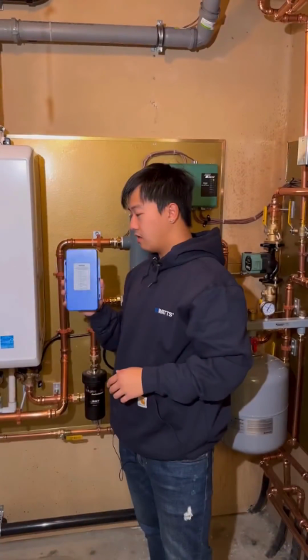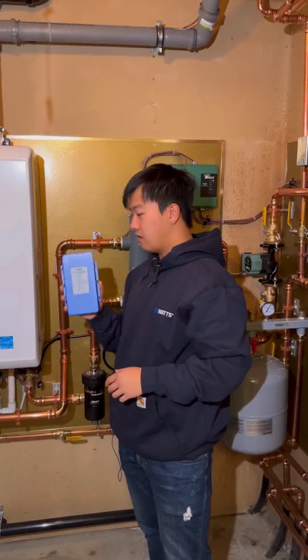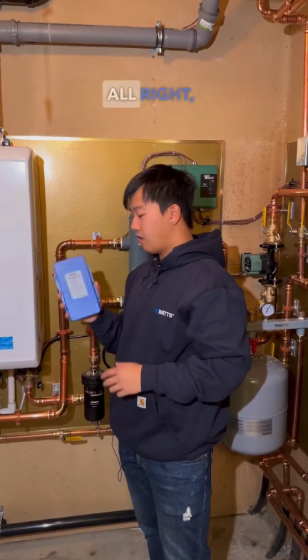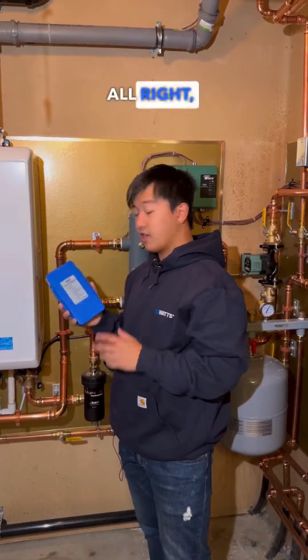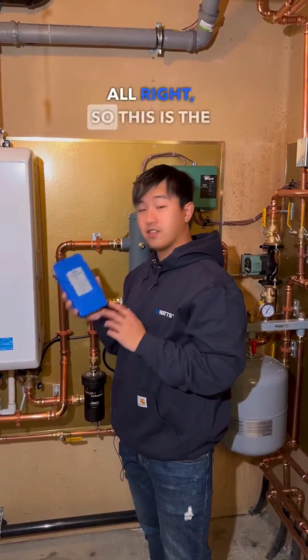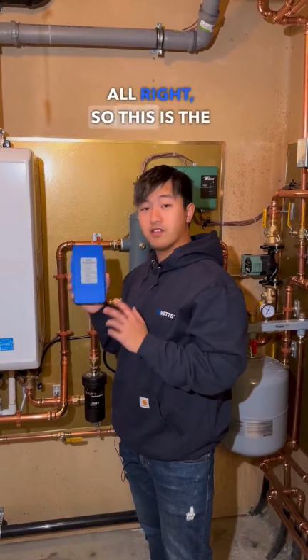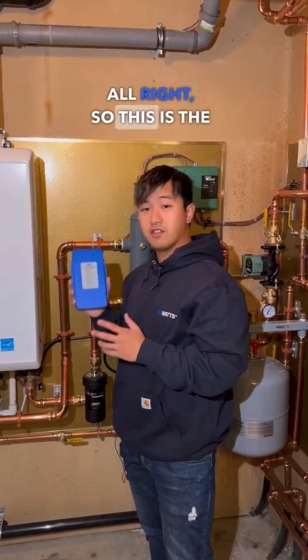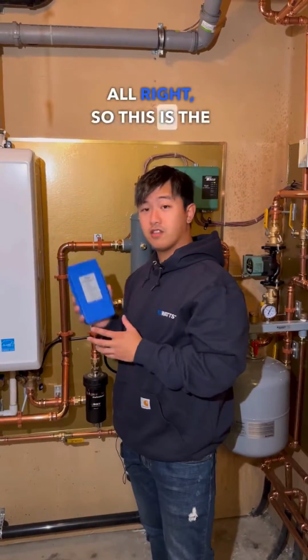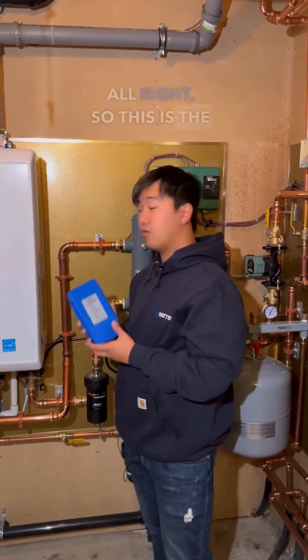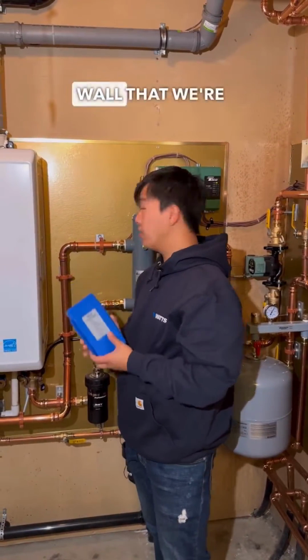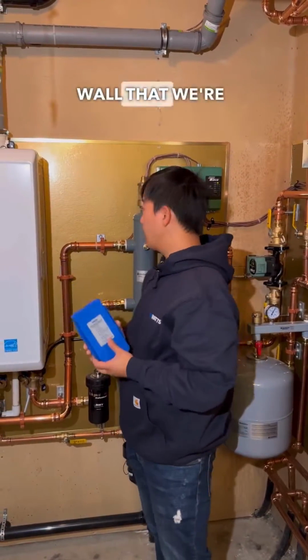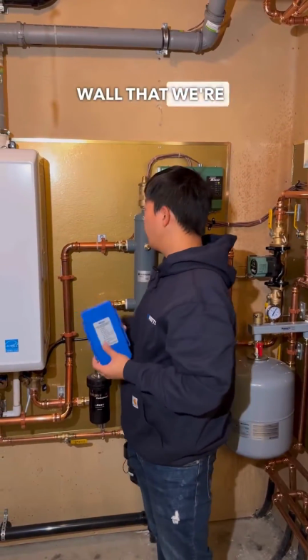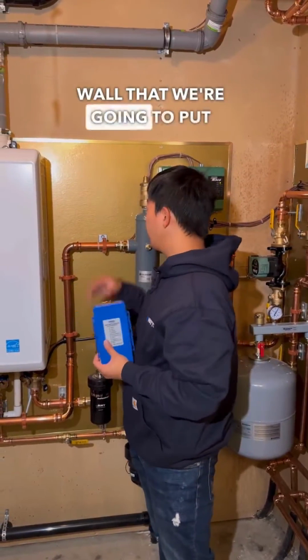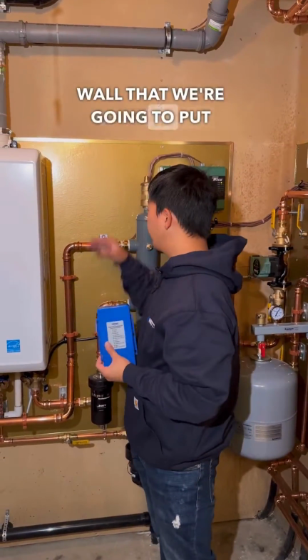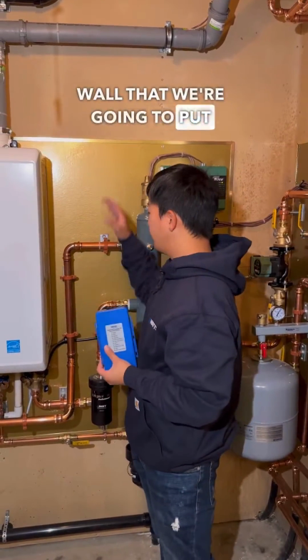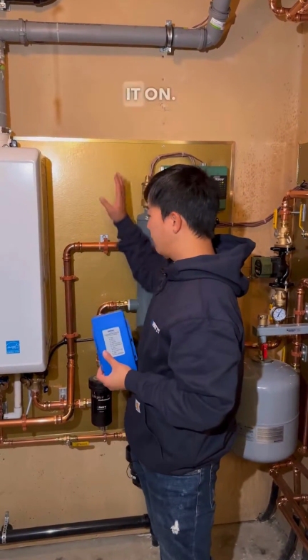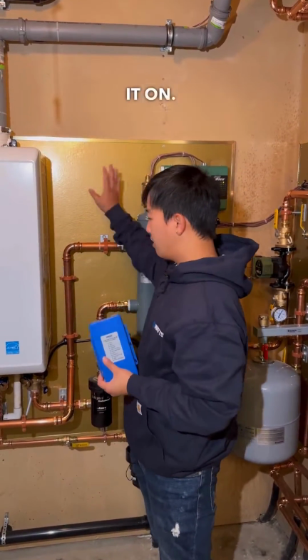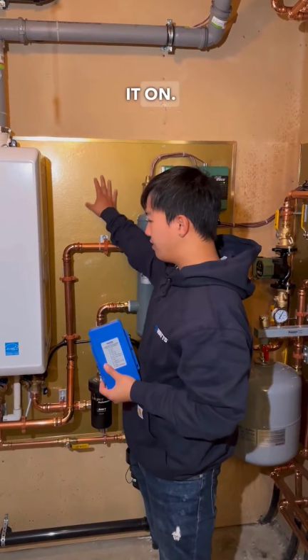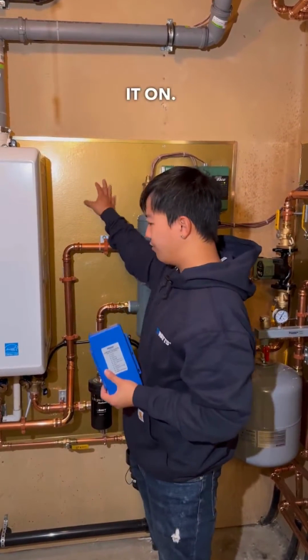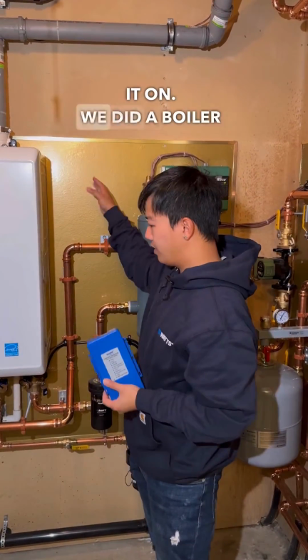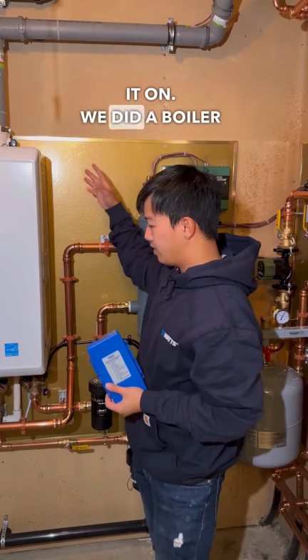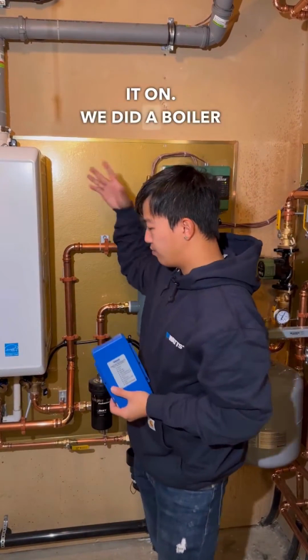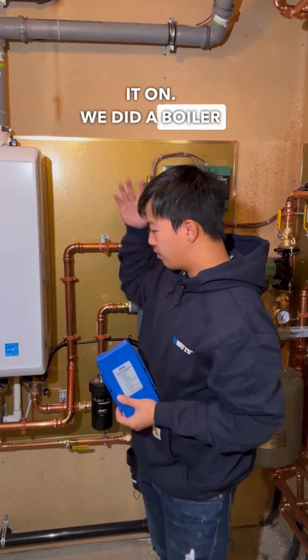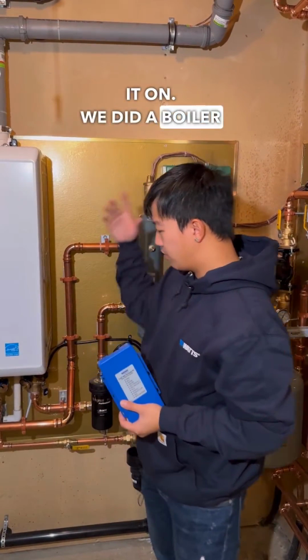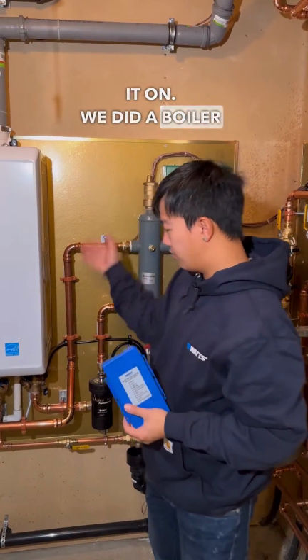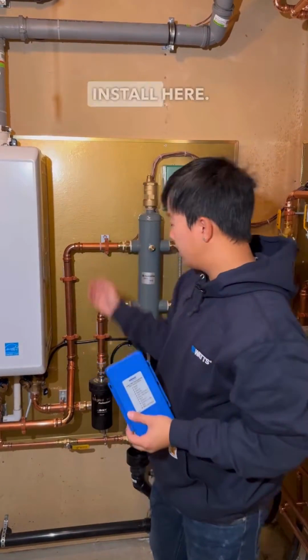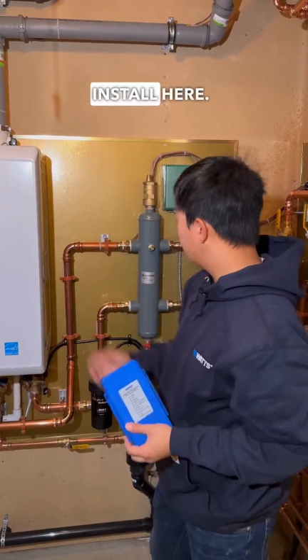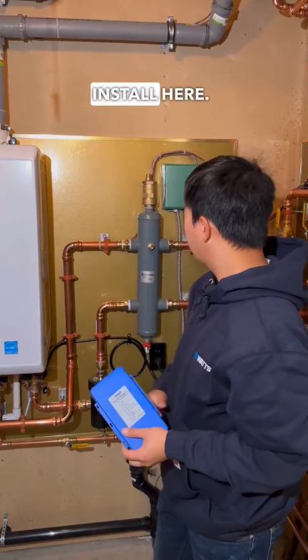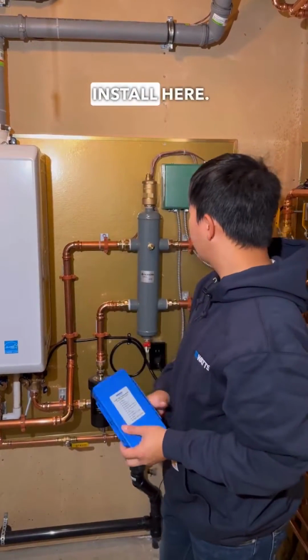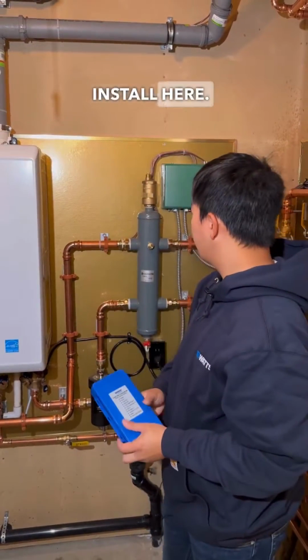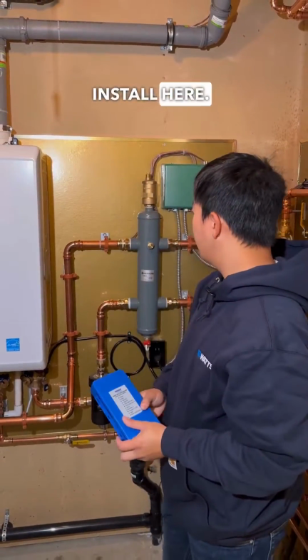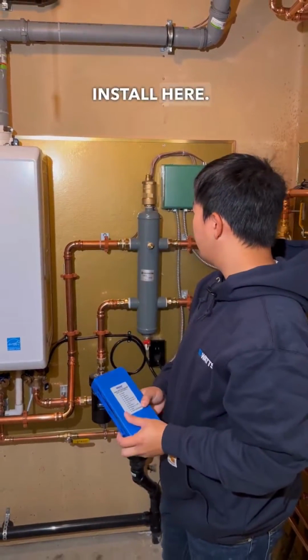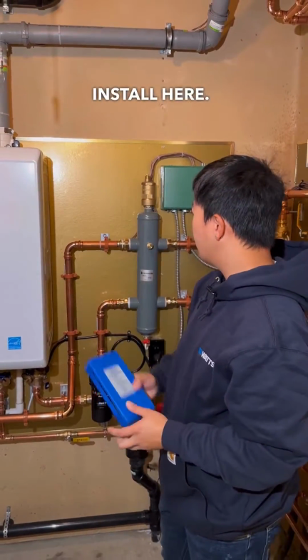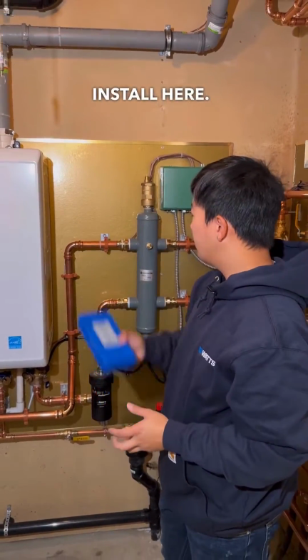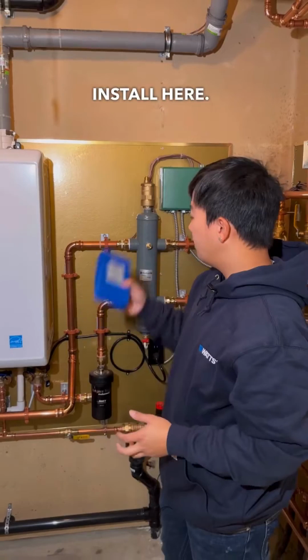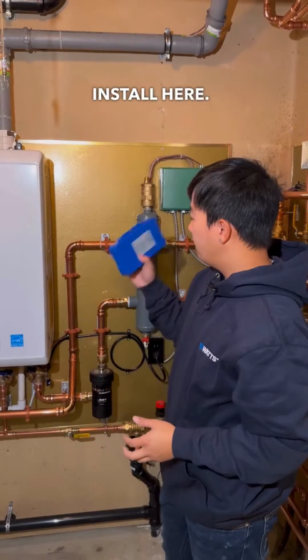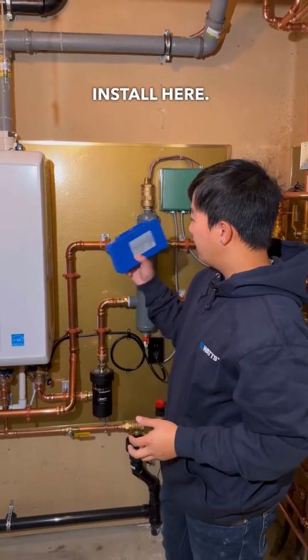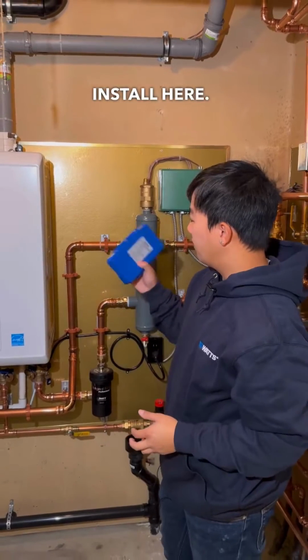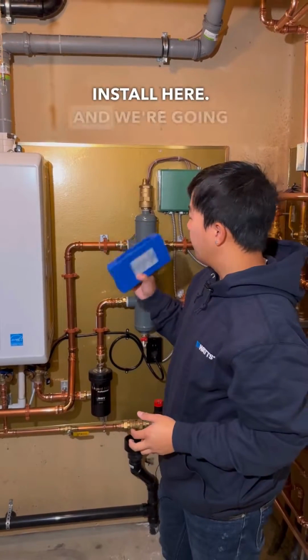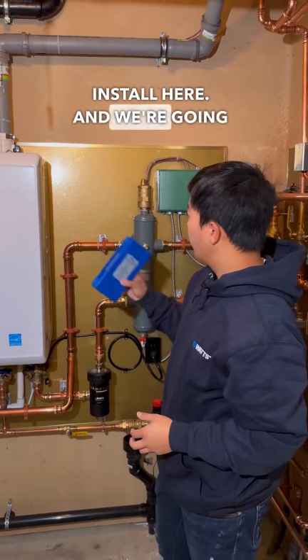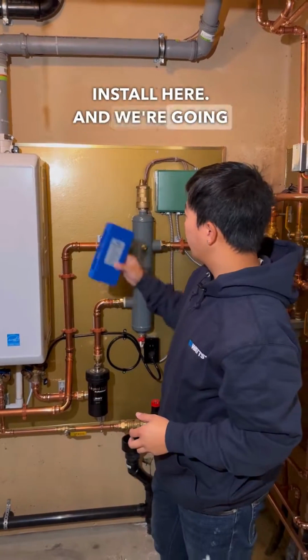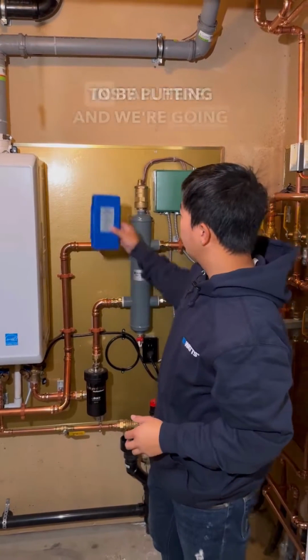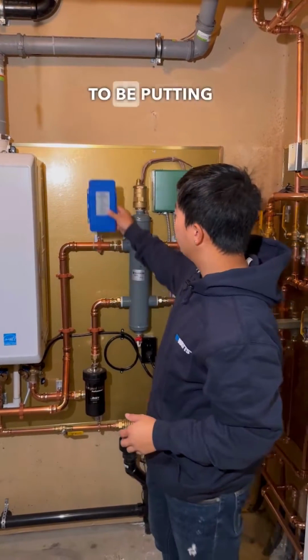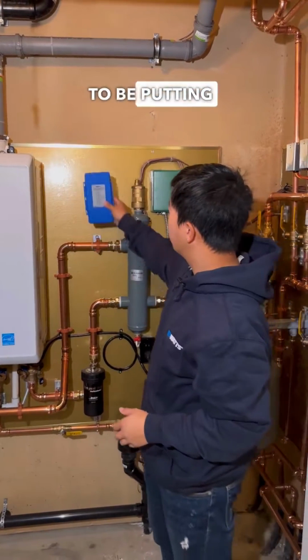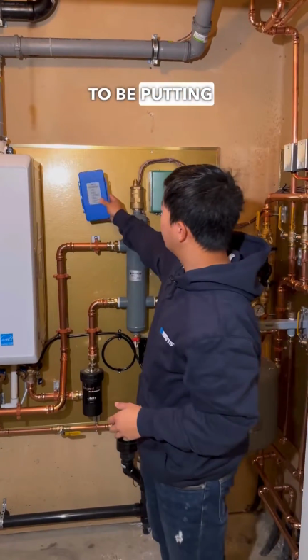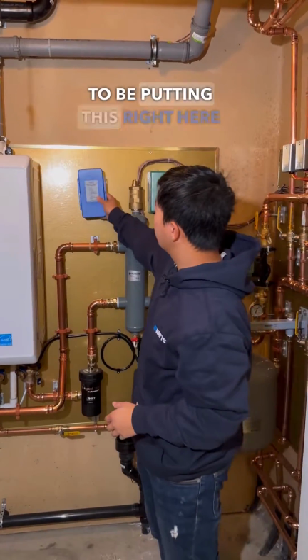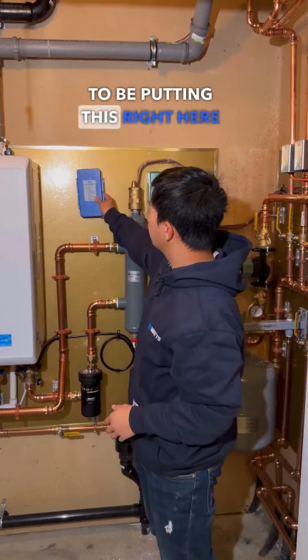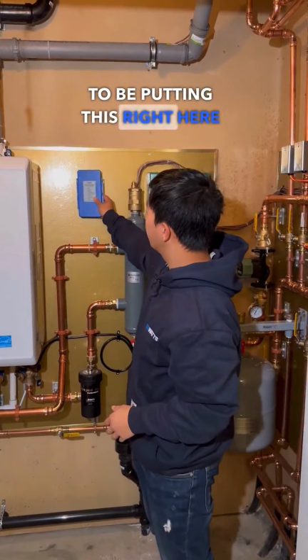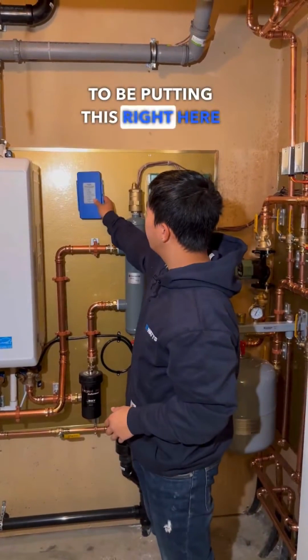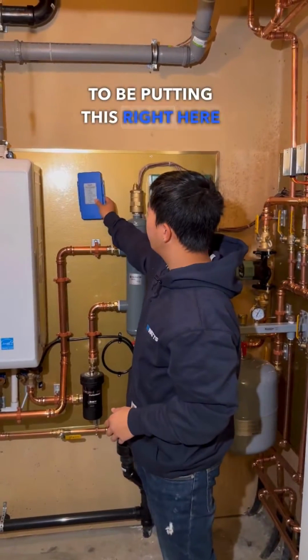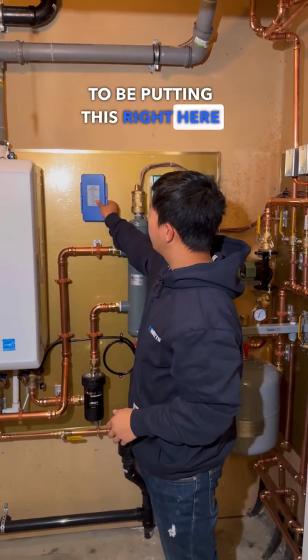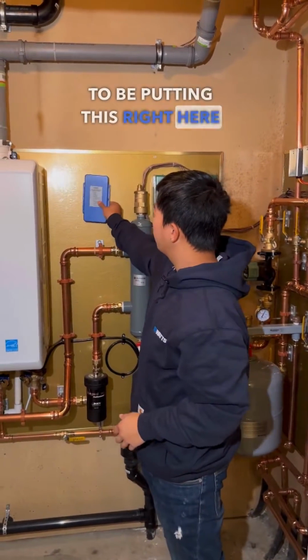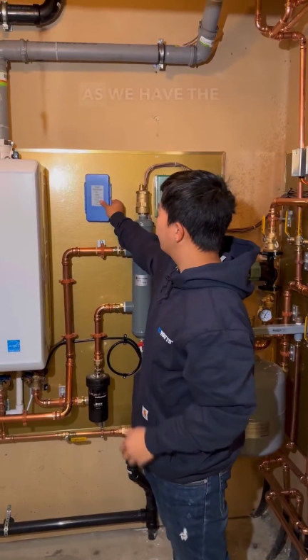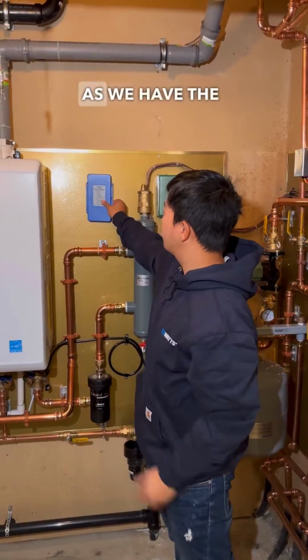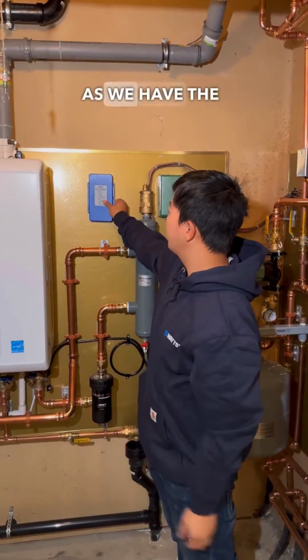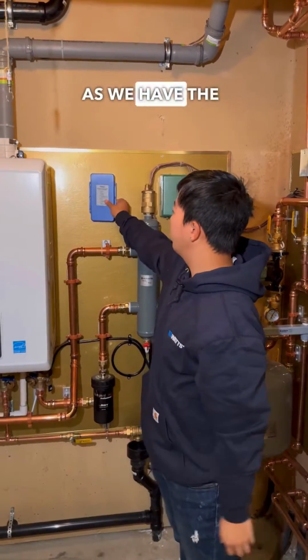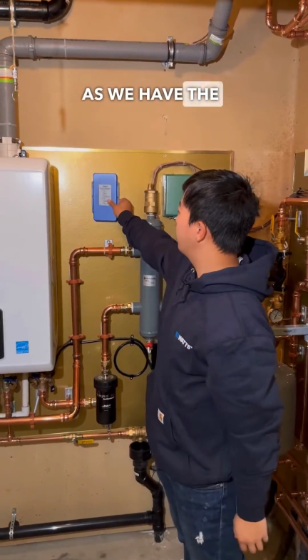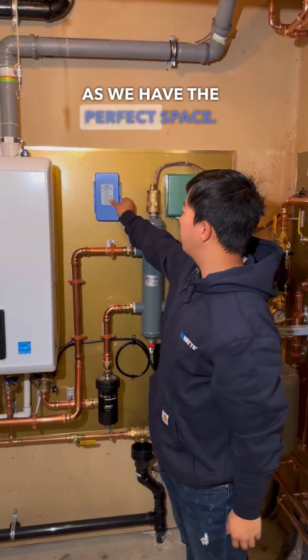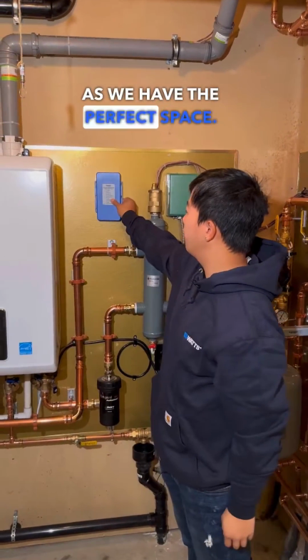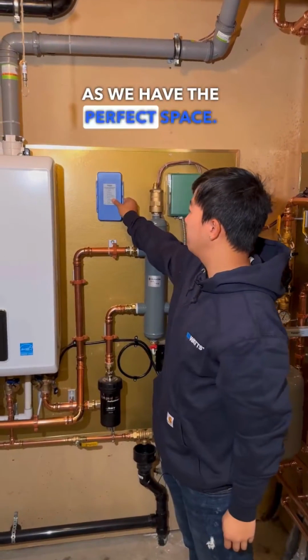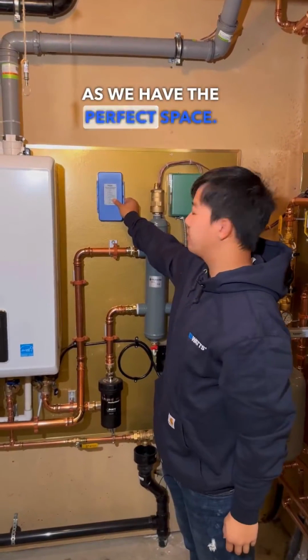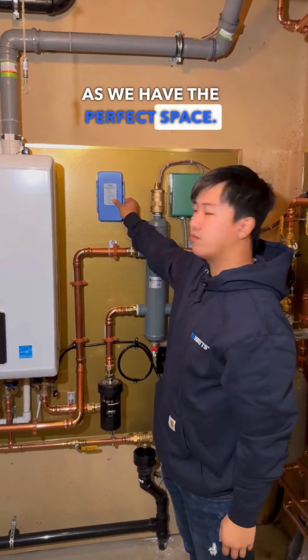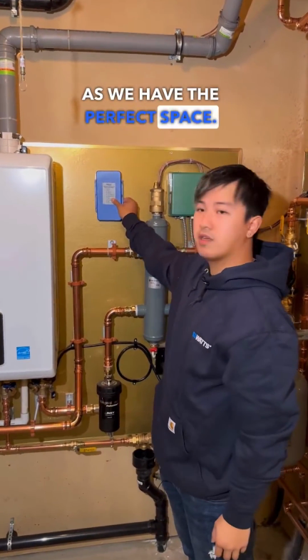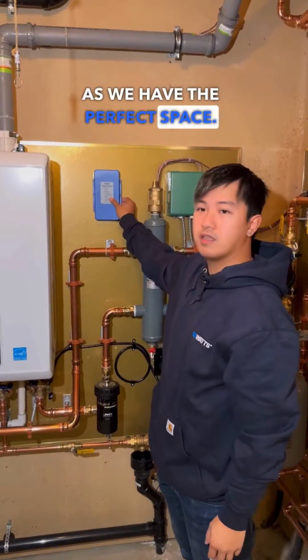This is the wall we're going to put it on. We did a boiler install here and we're going to be putting this right here — we have the perfect space.